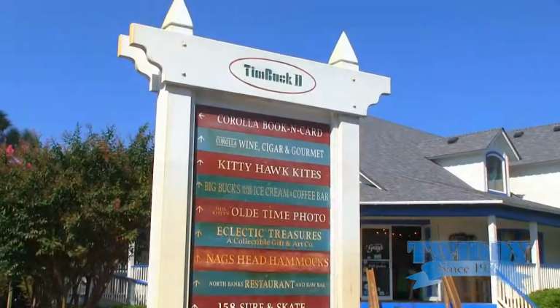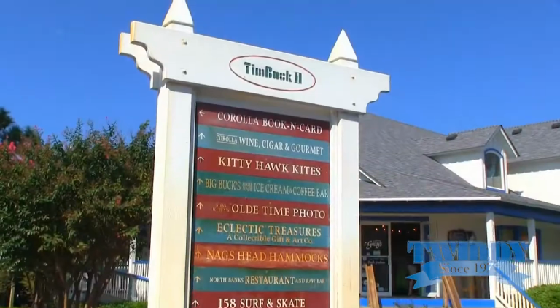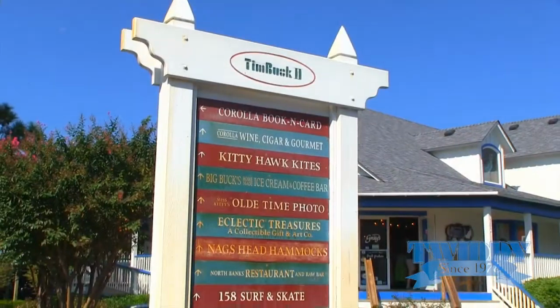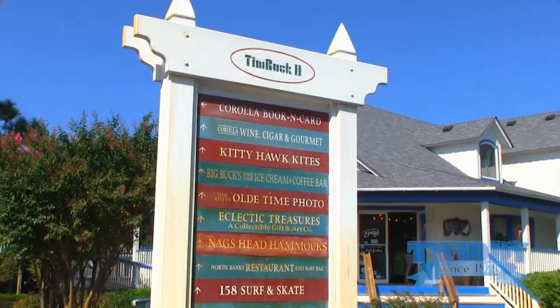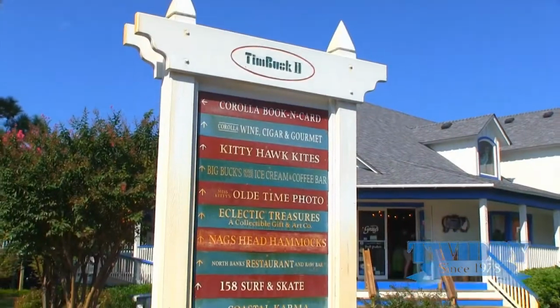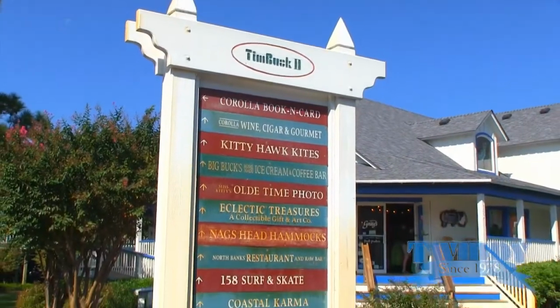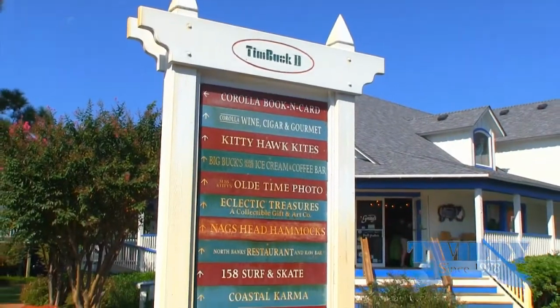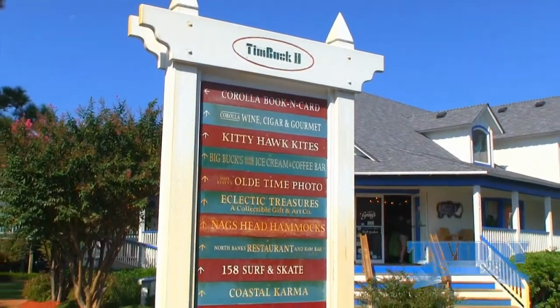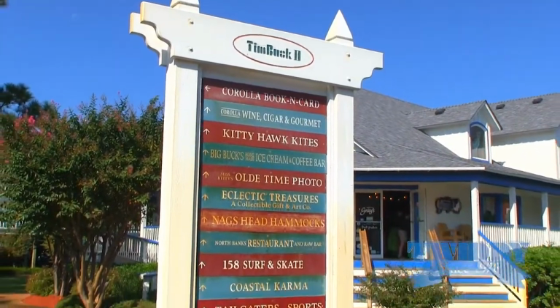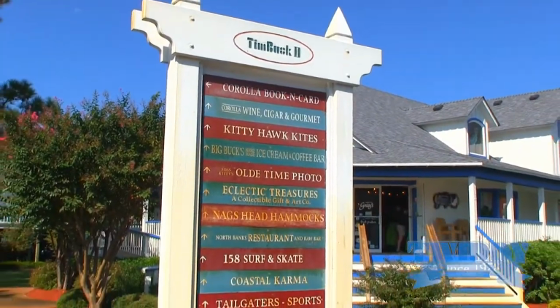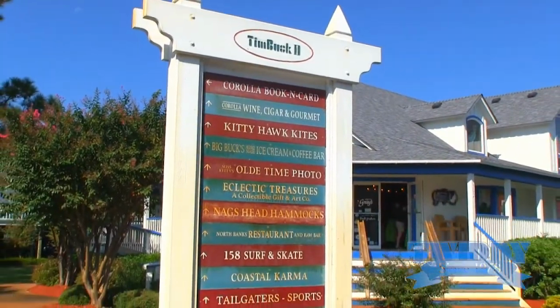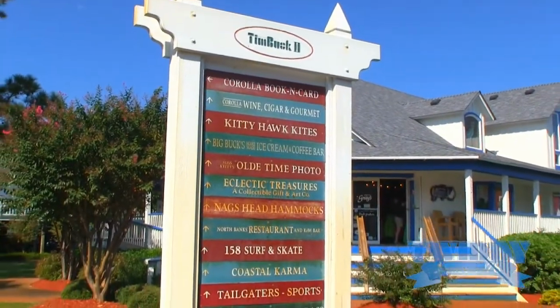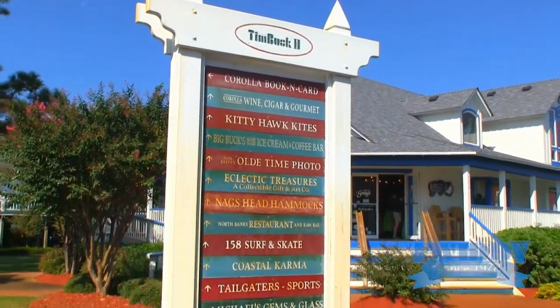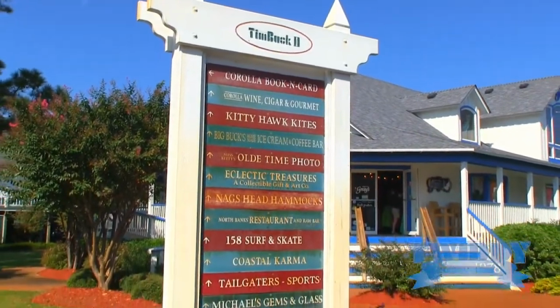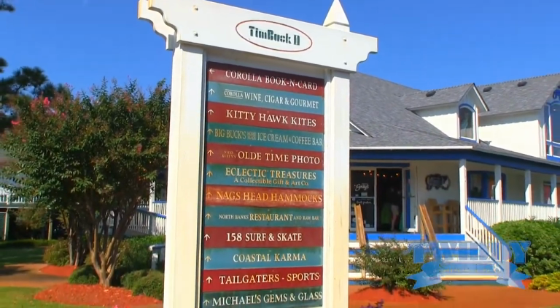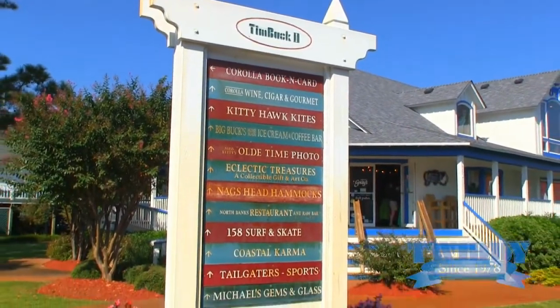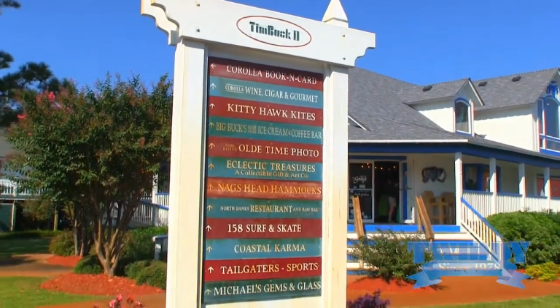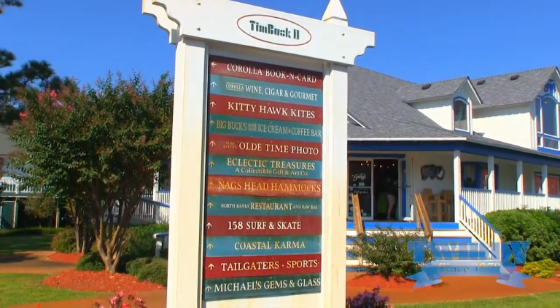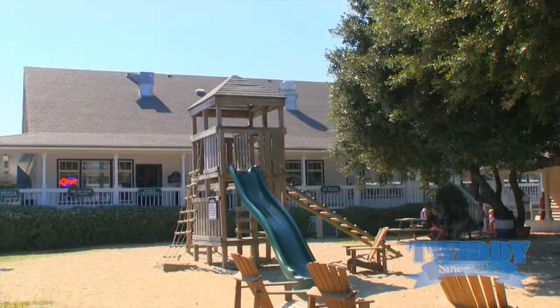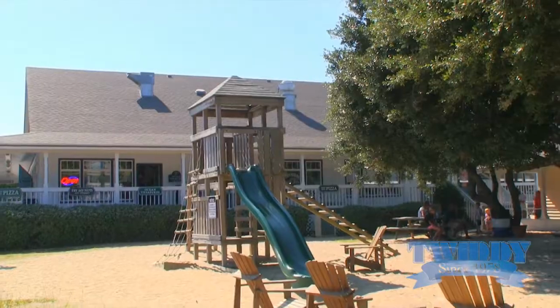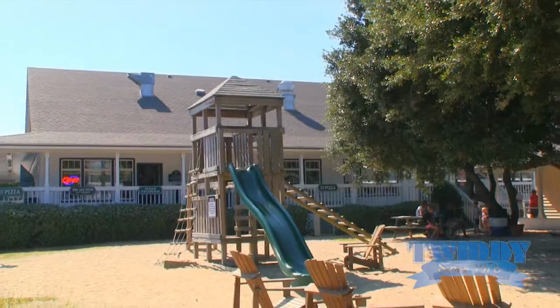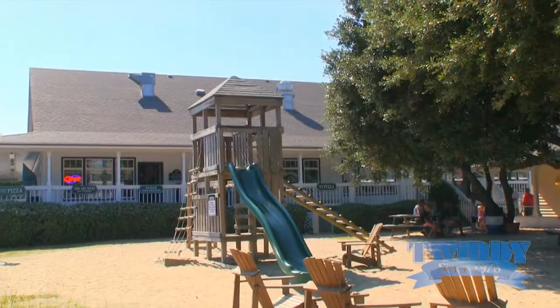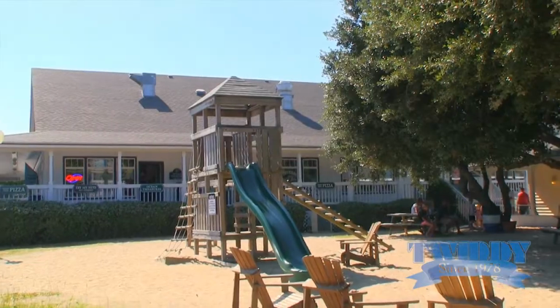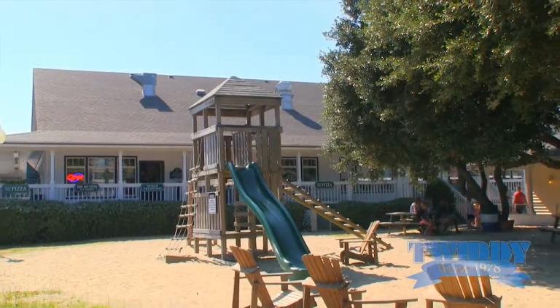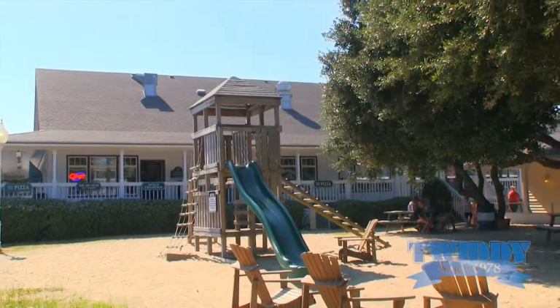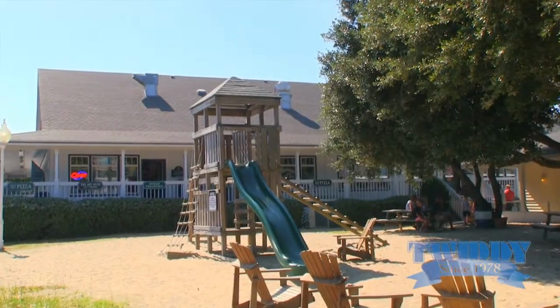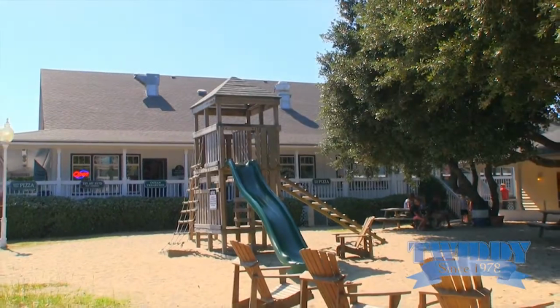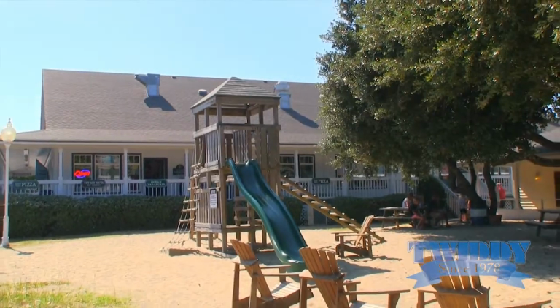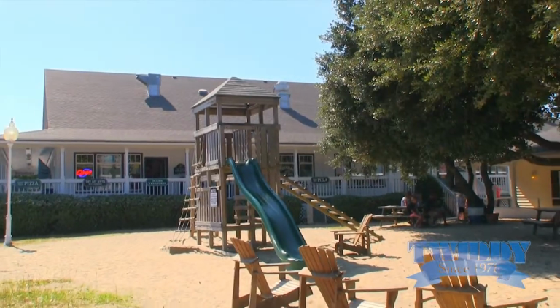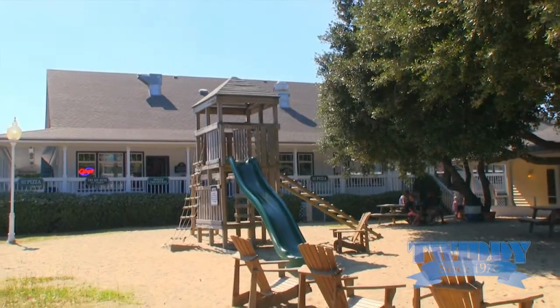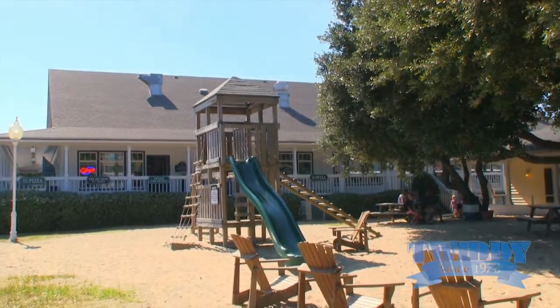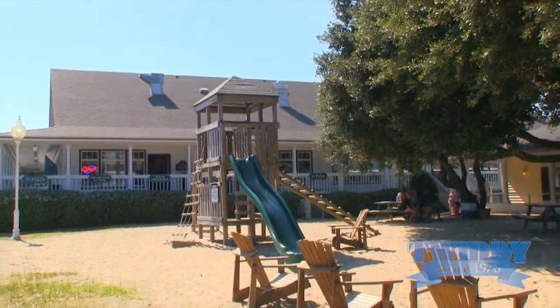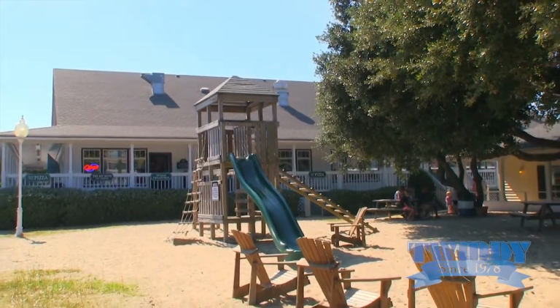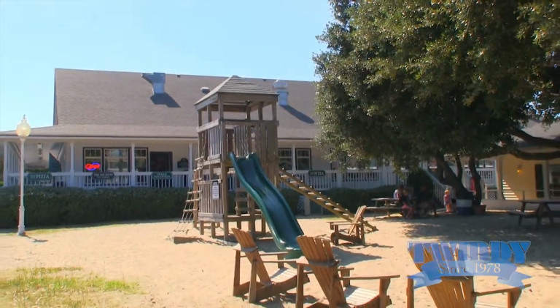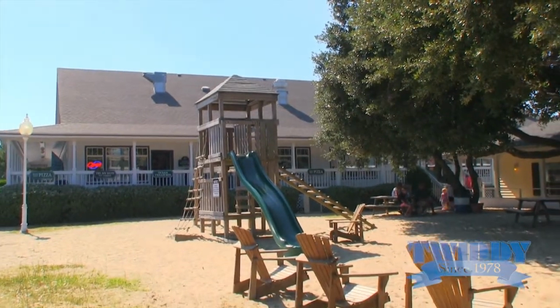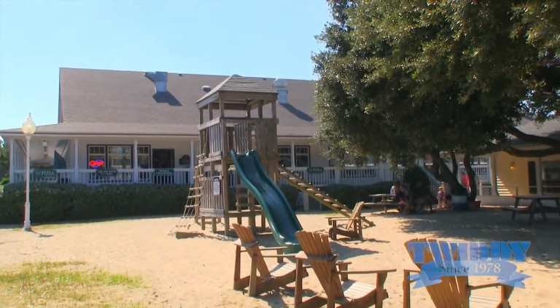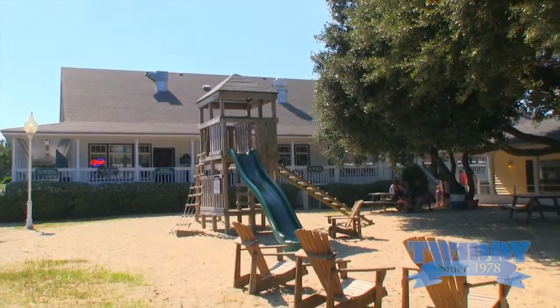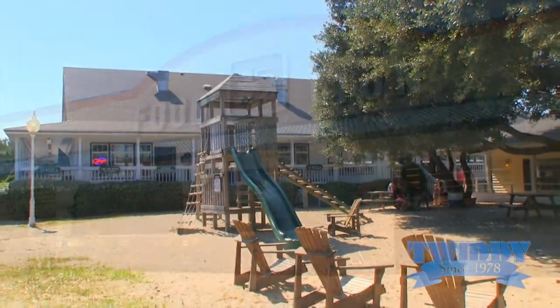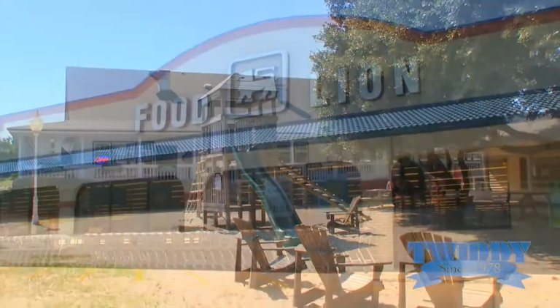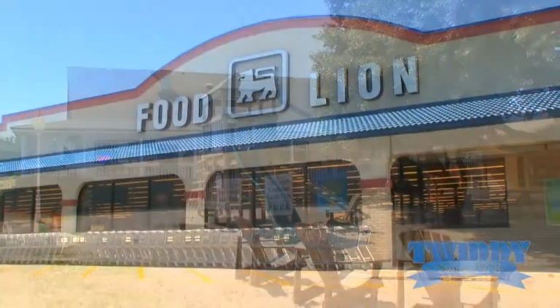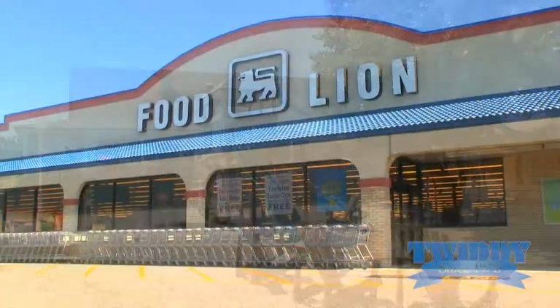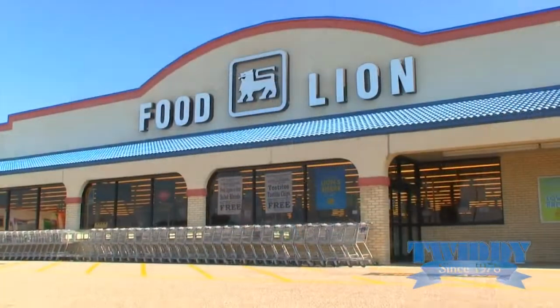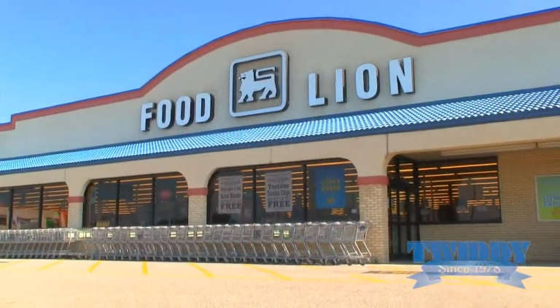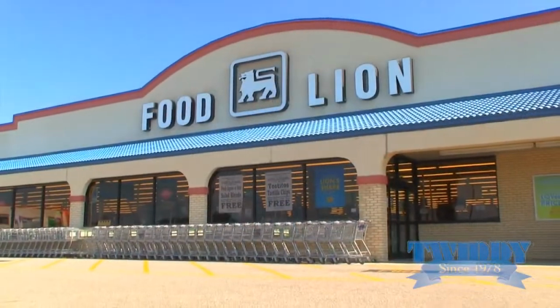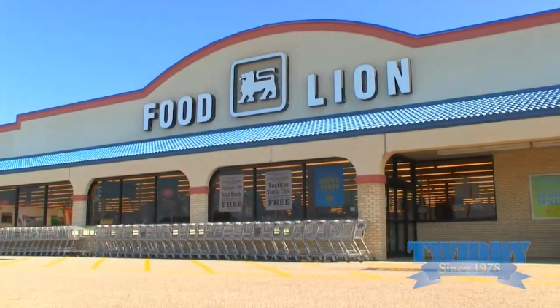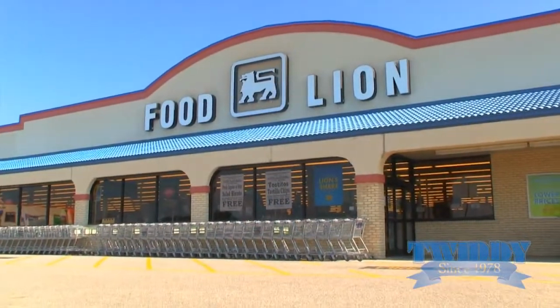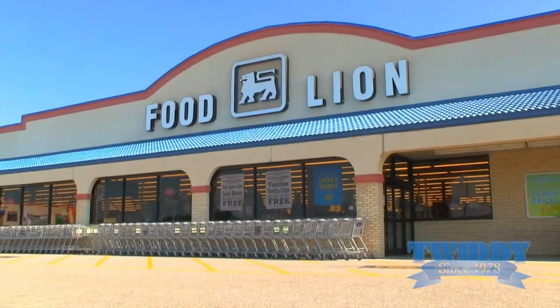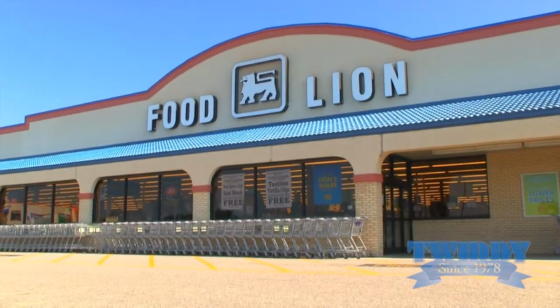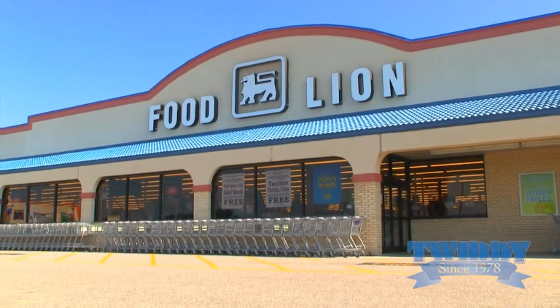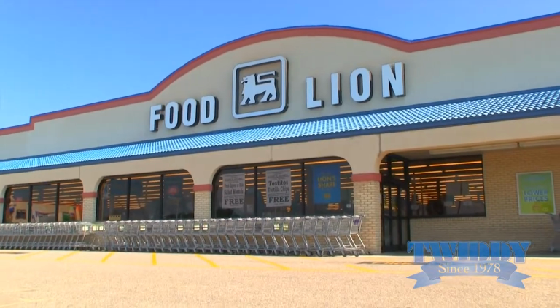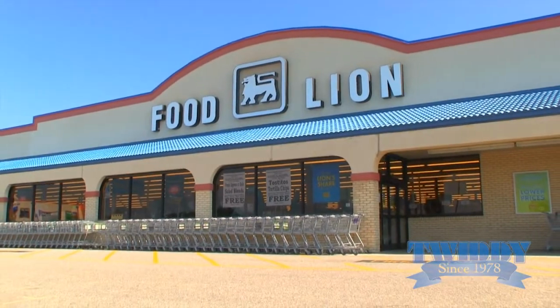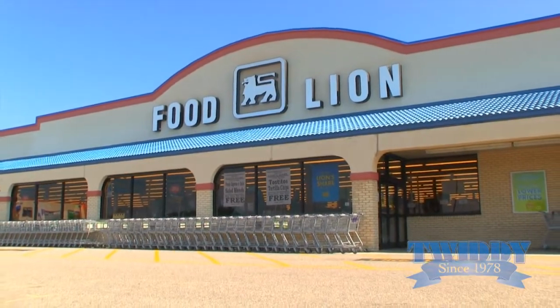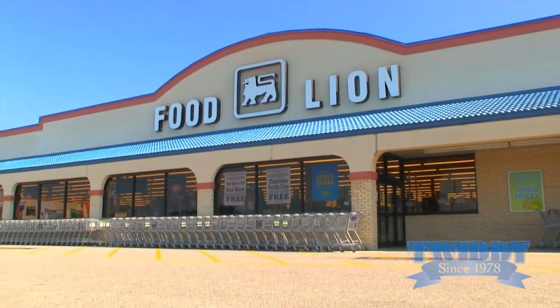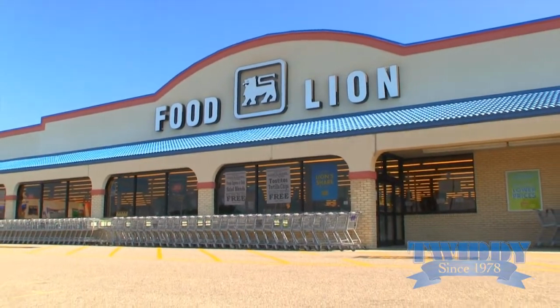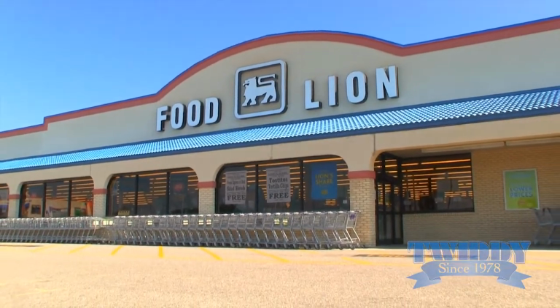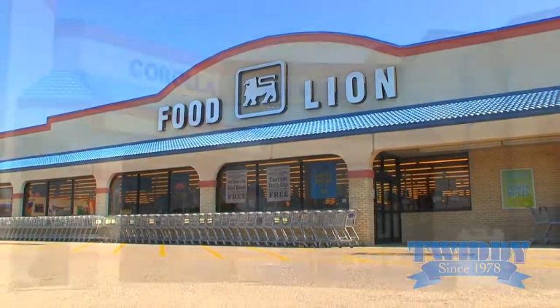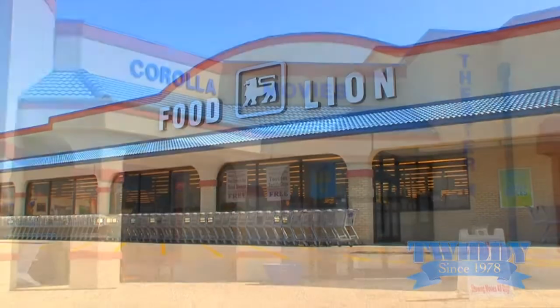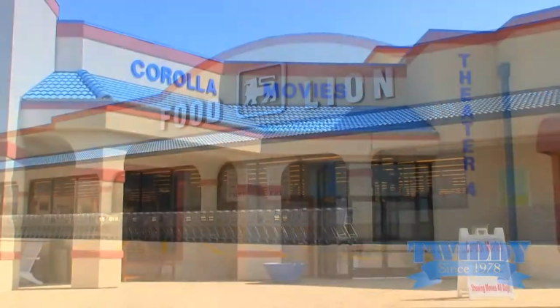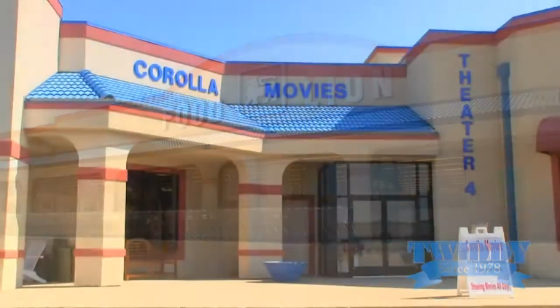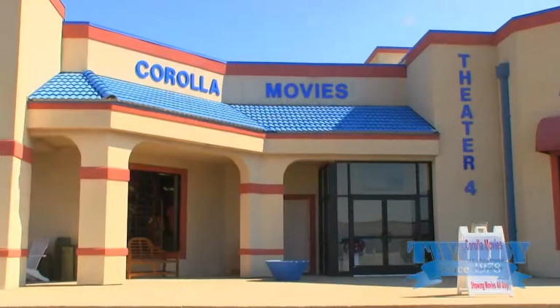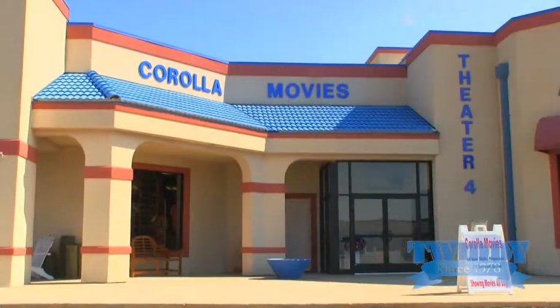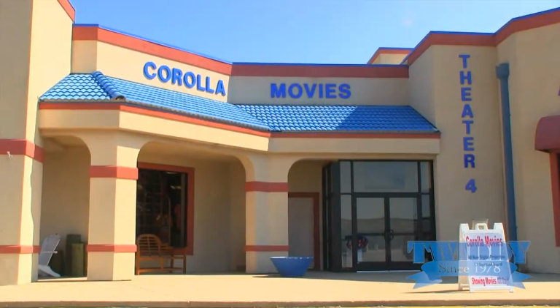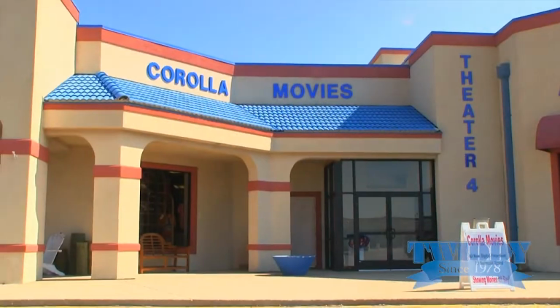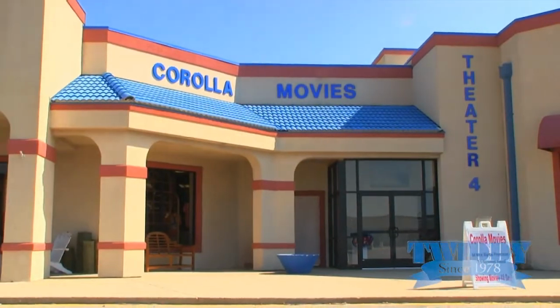Corolla Light is also very close to Timbuktu, Monterey Plaza, as well as local grocery stores and the movie theater.